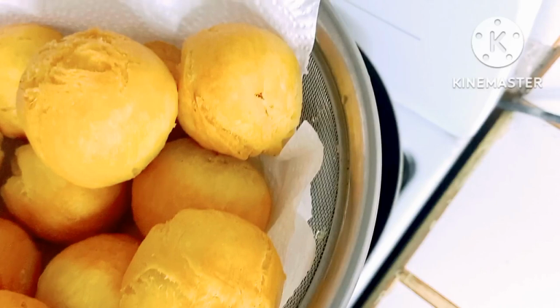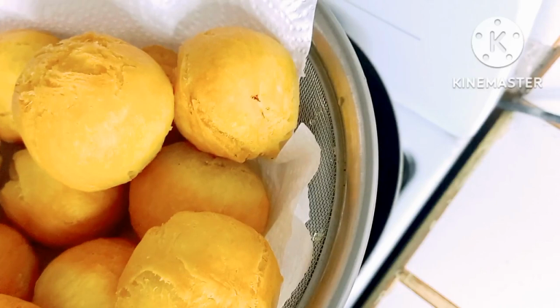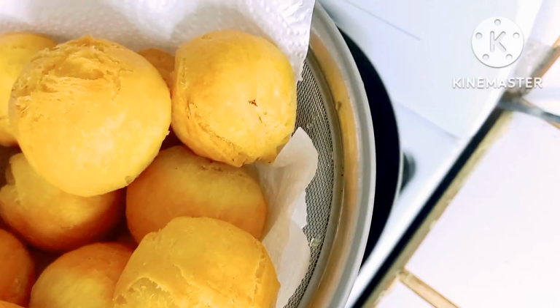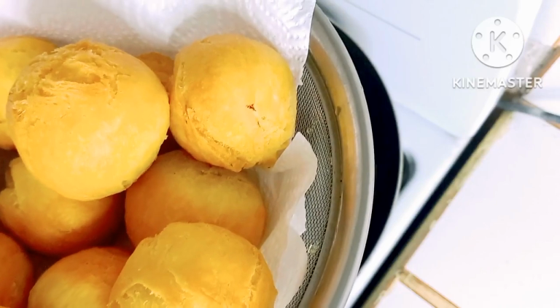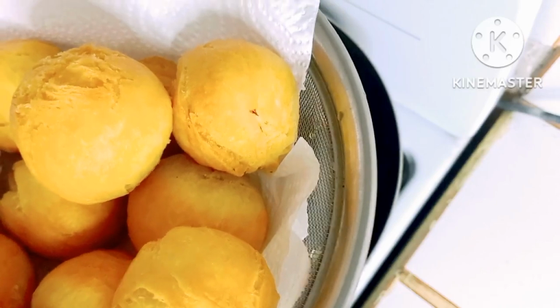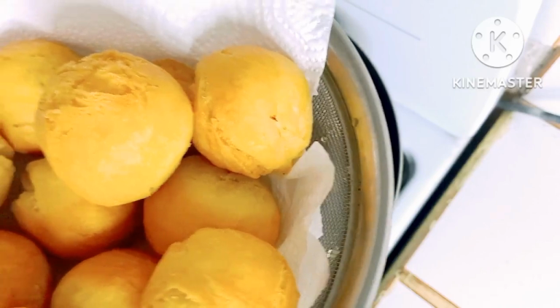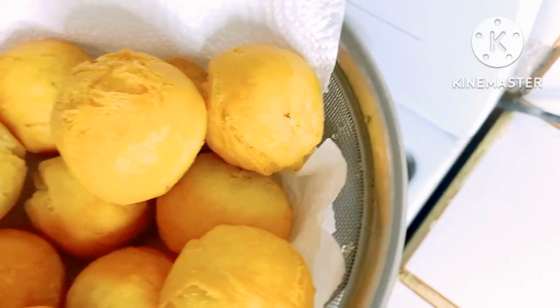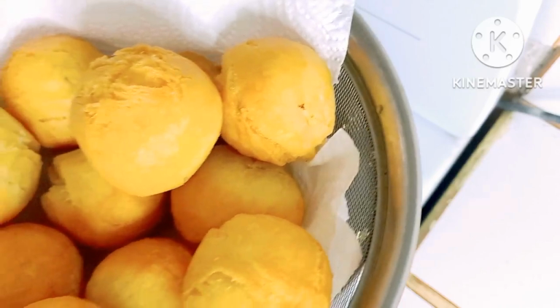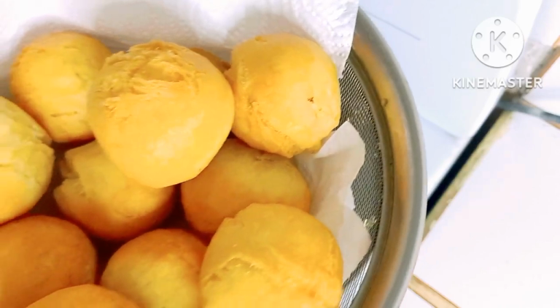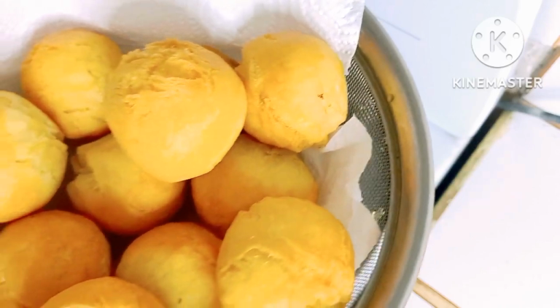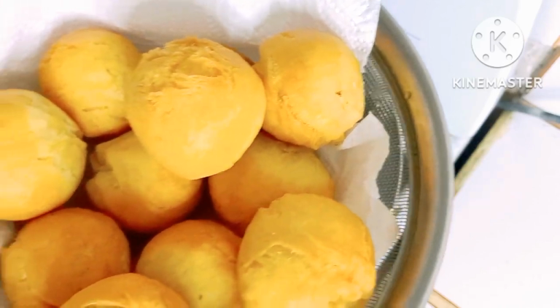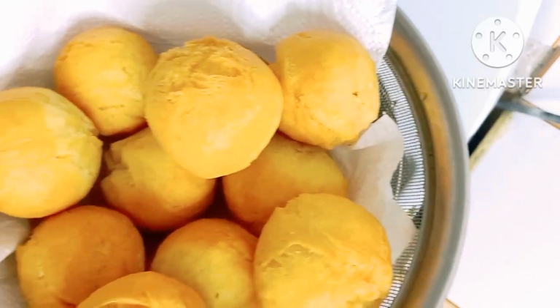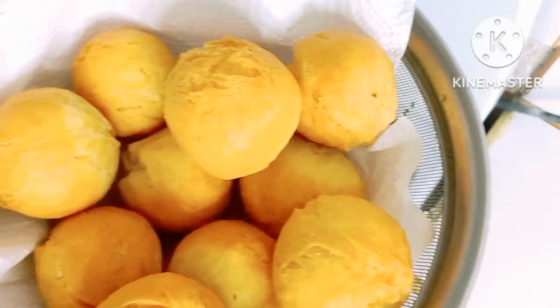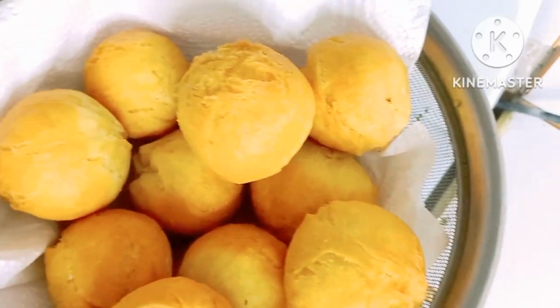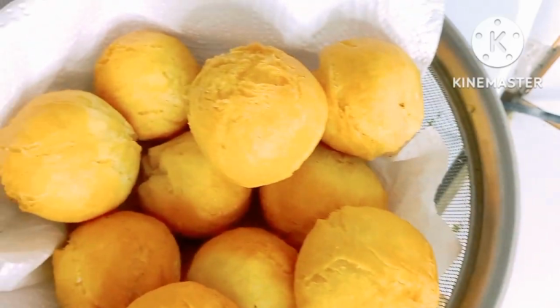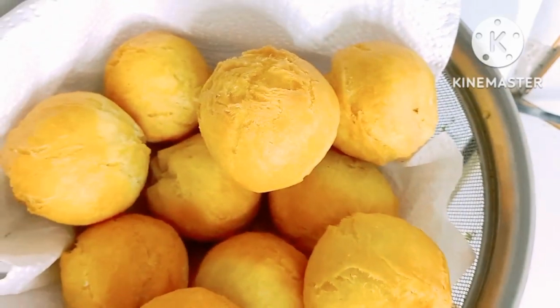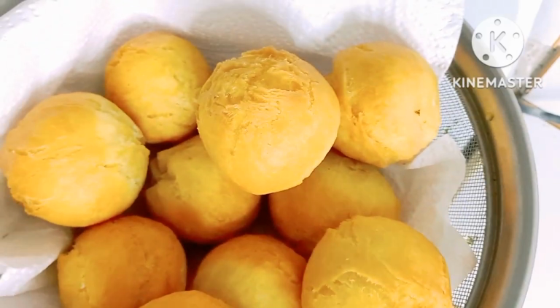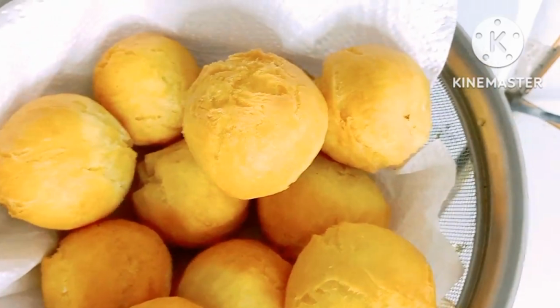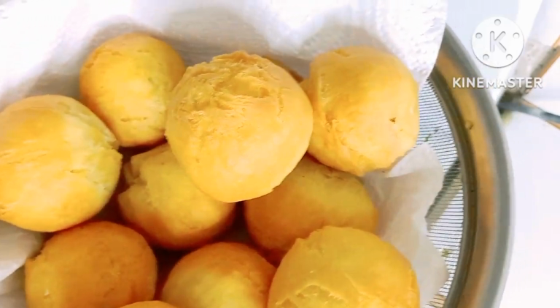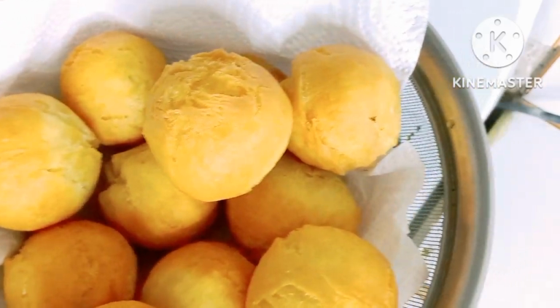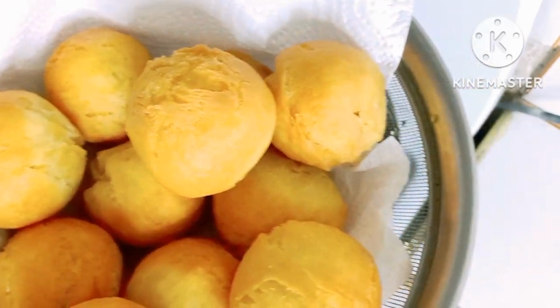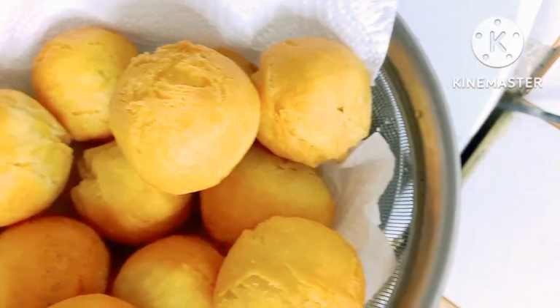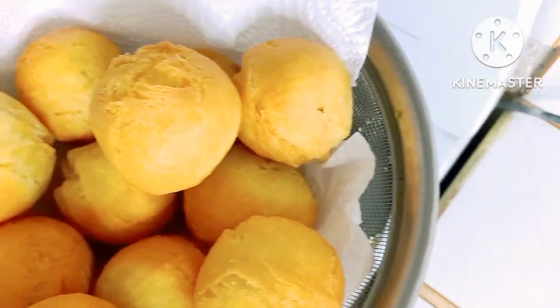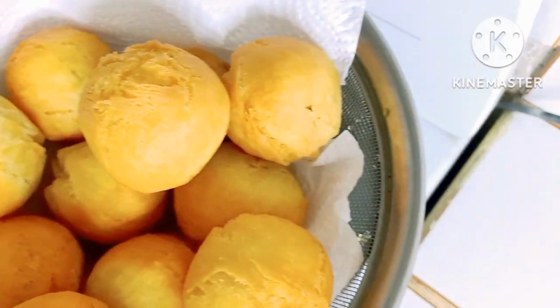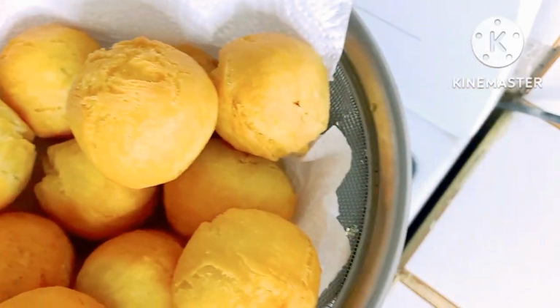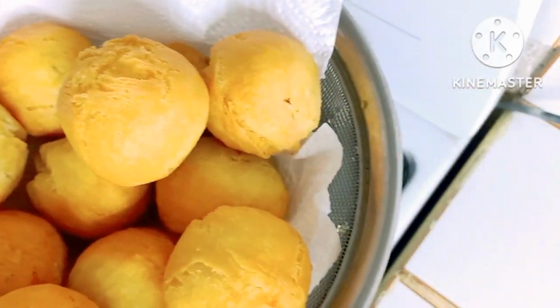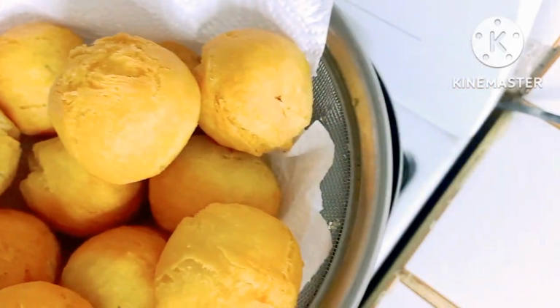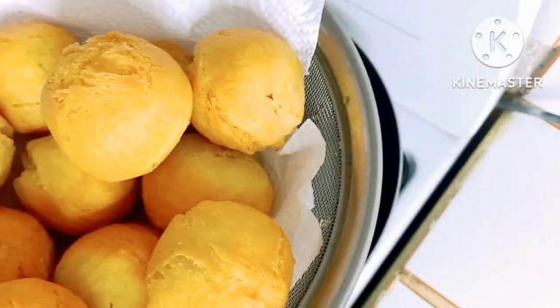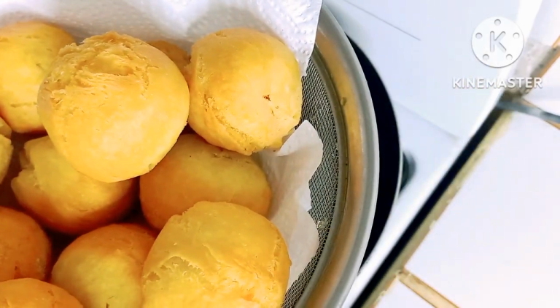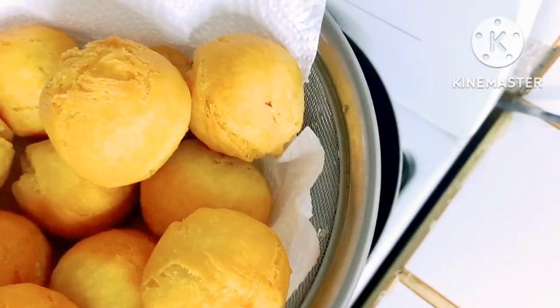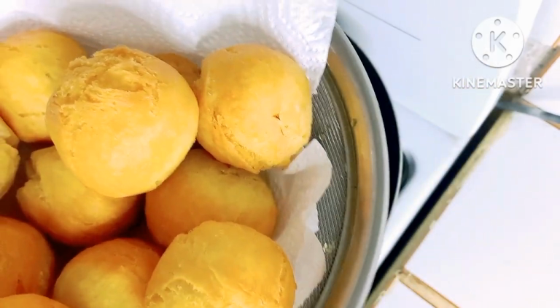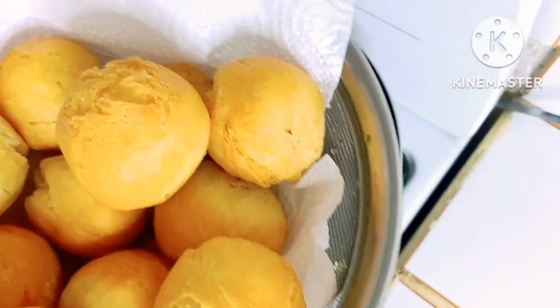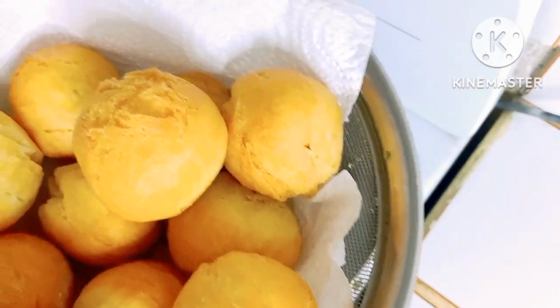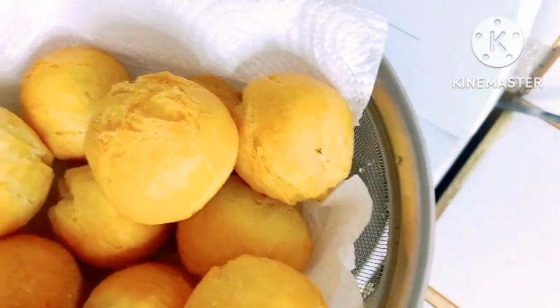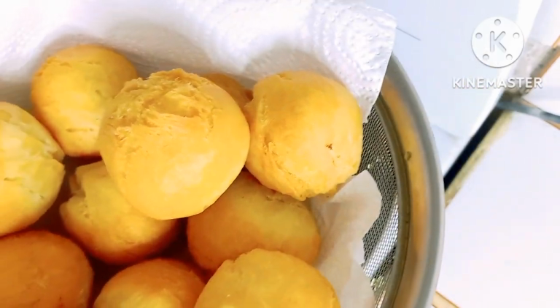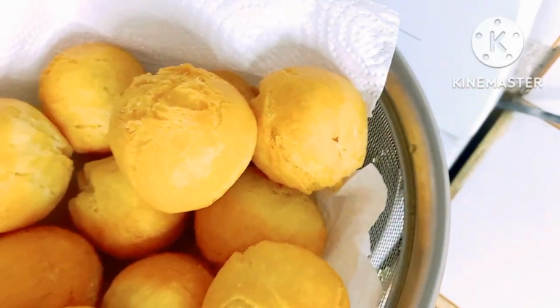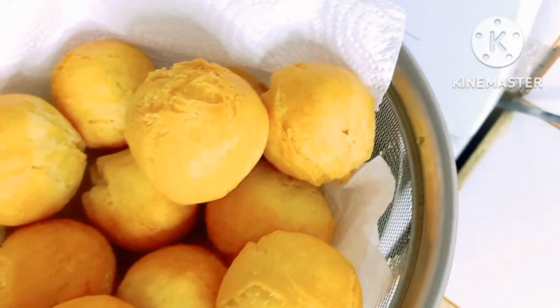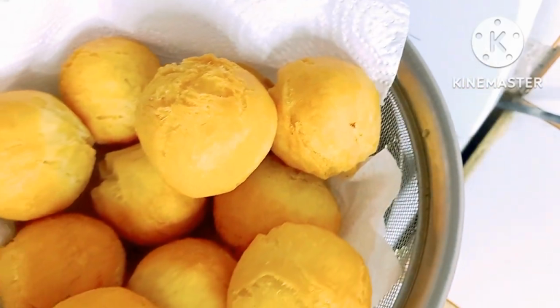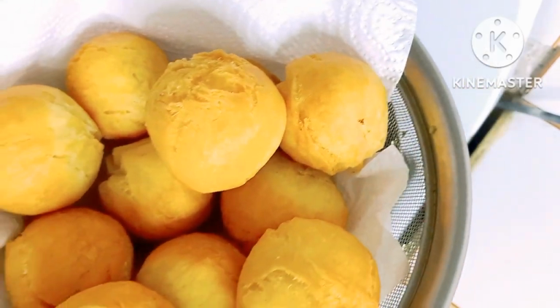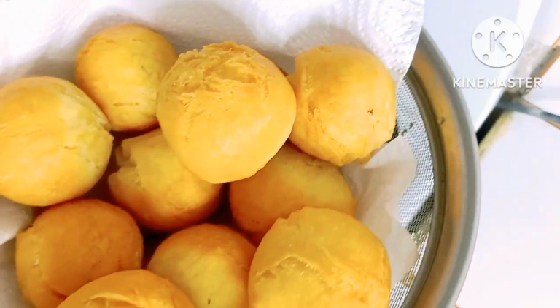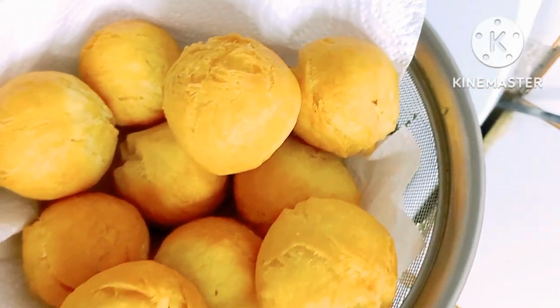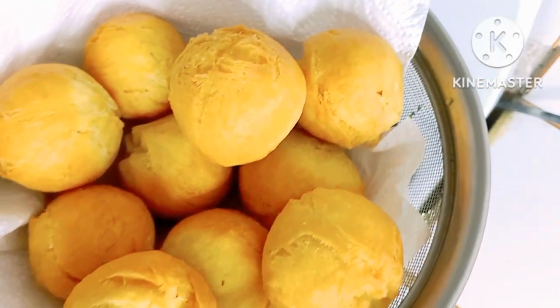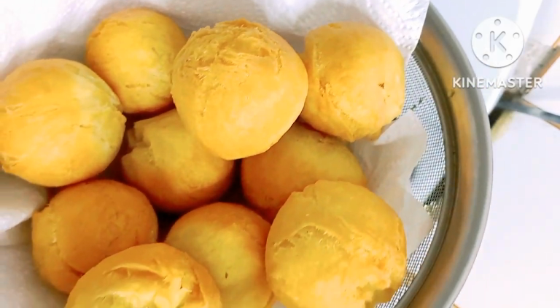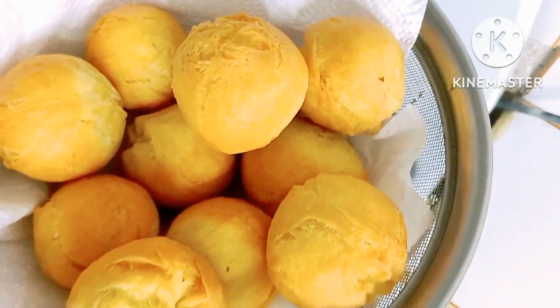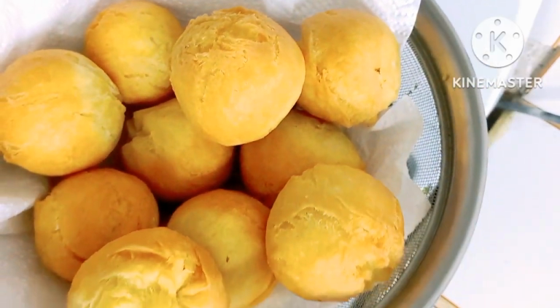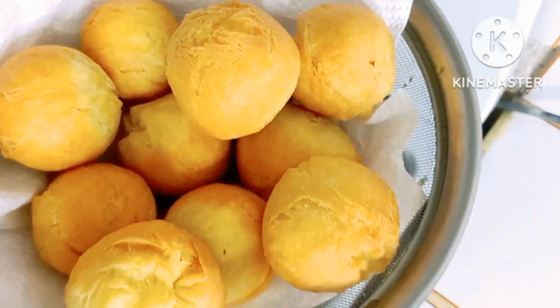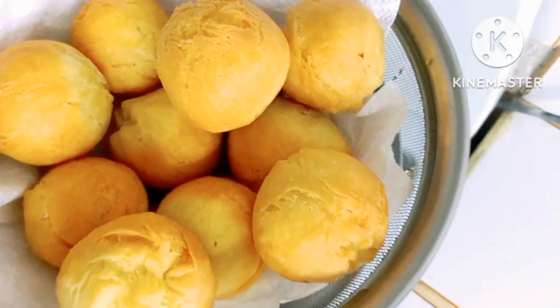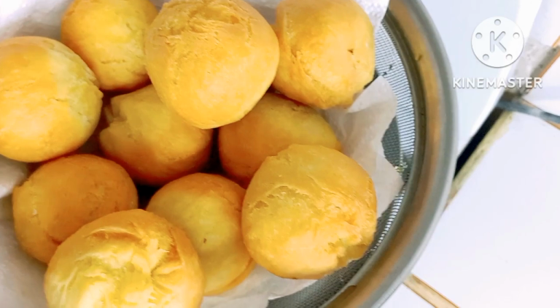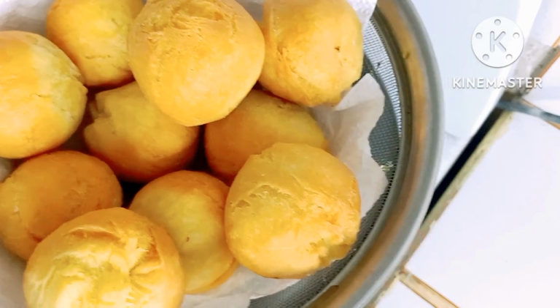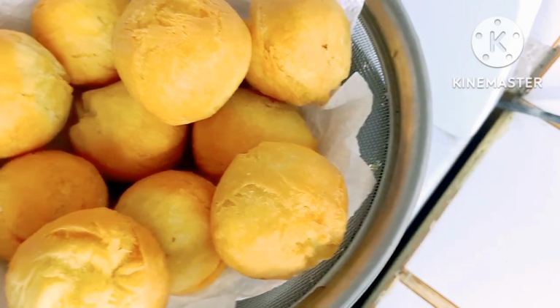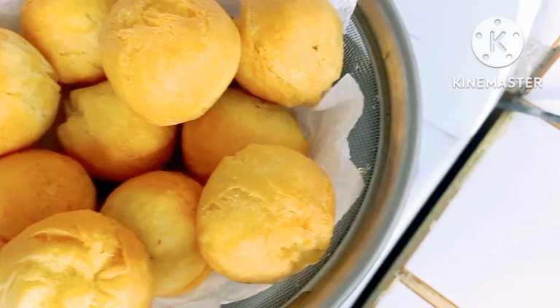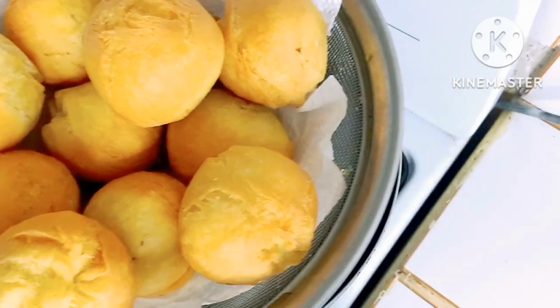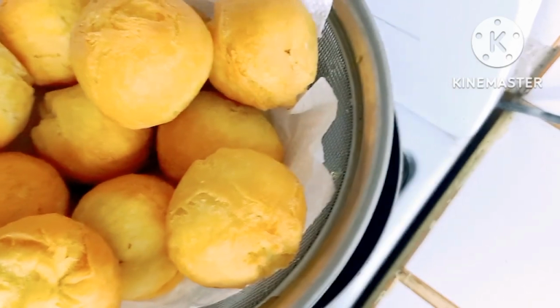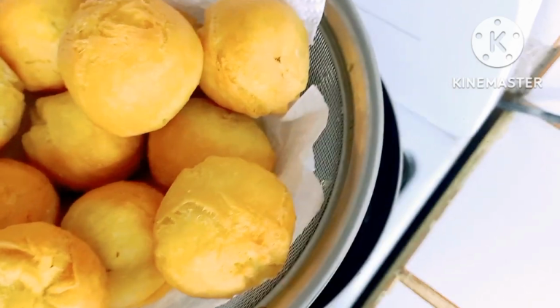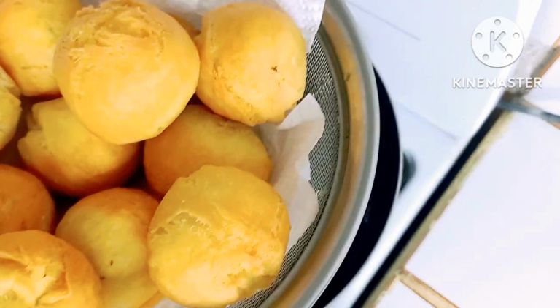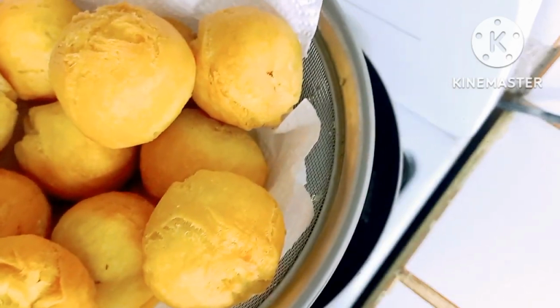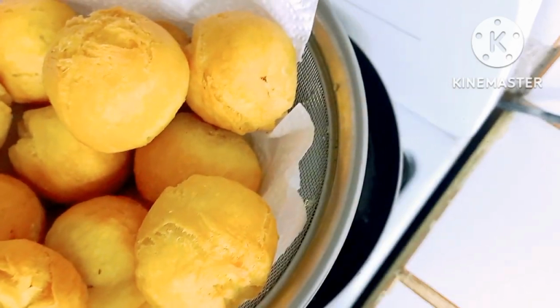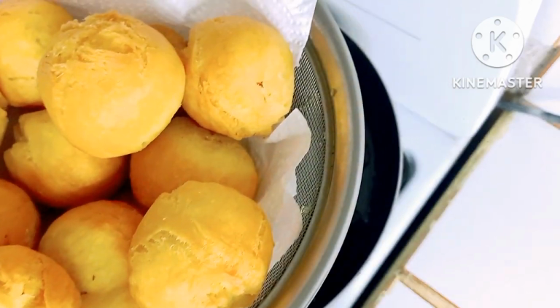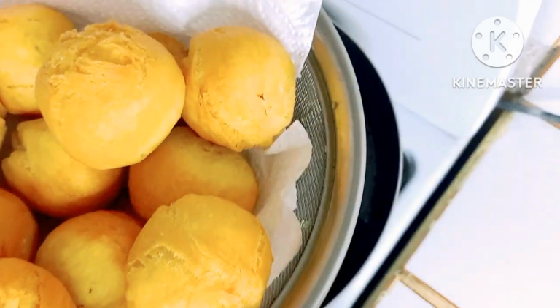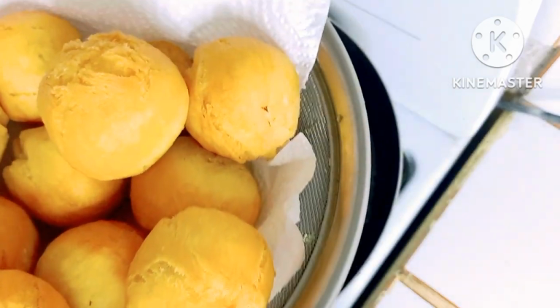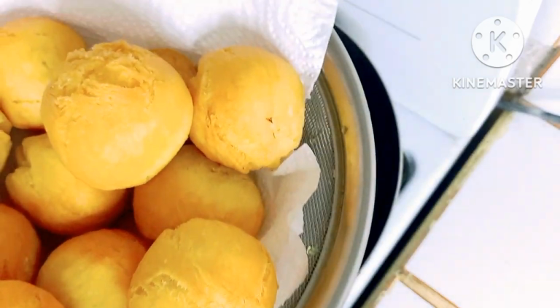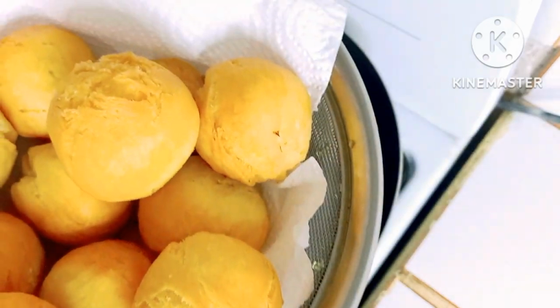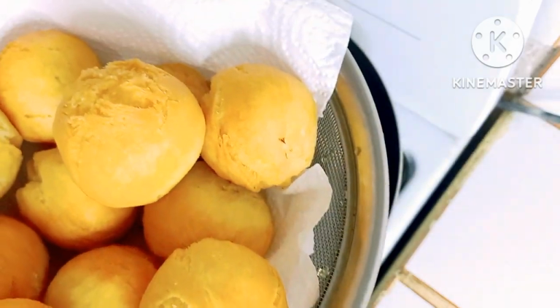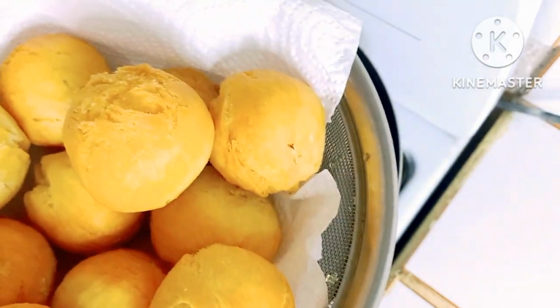Look how fluffy and nice these are looking, guys. Wow.